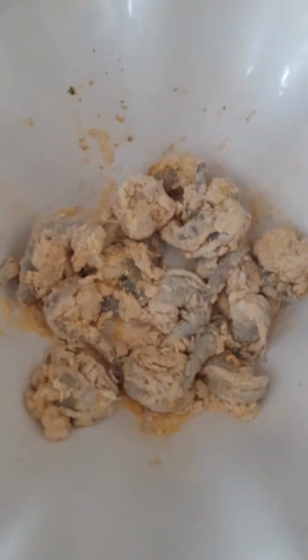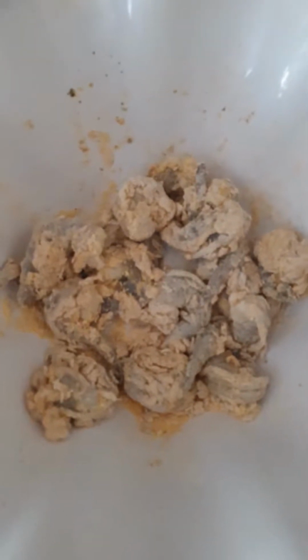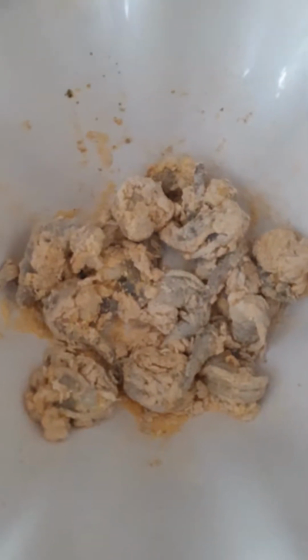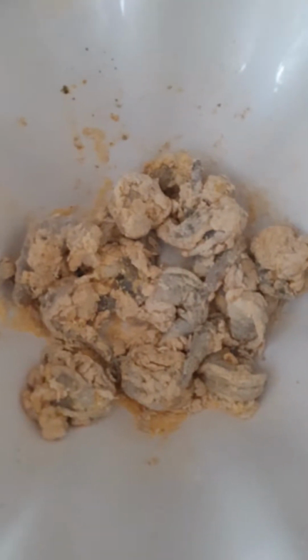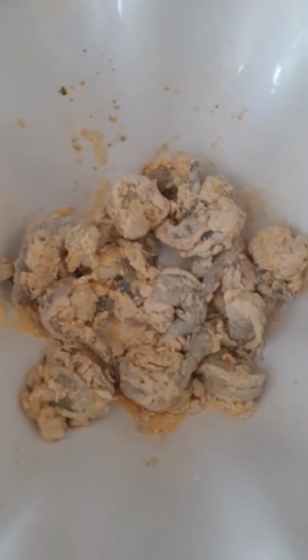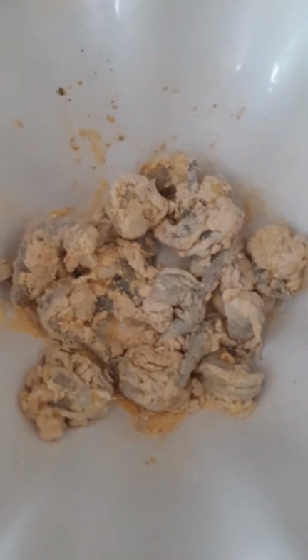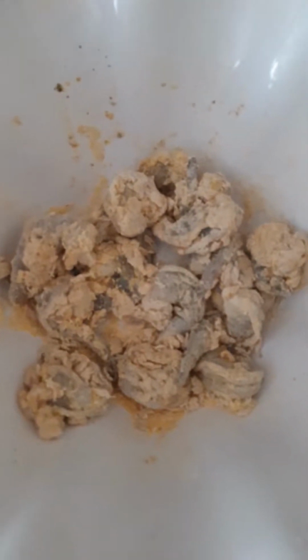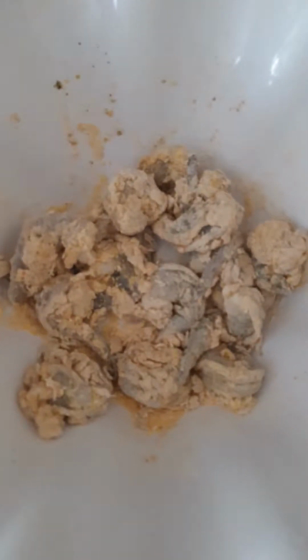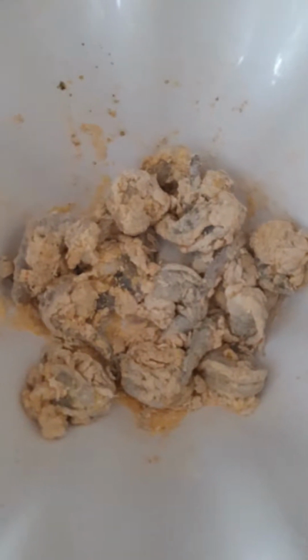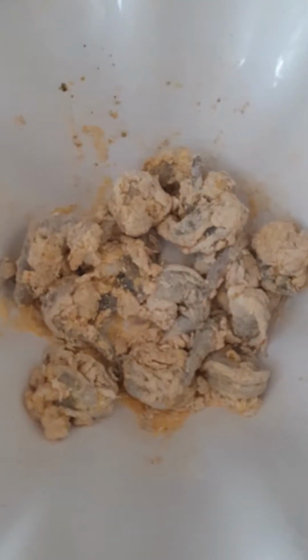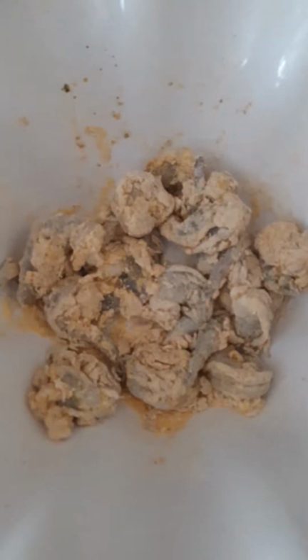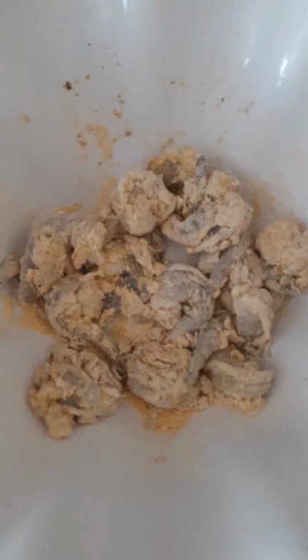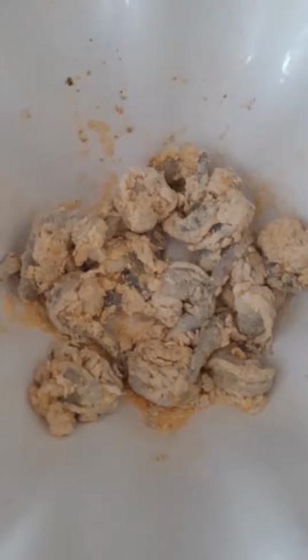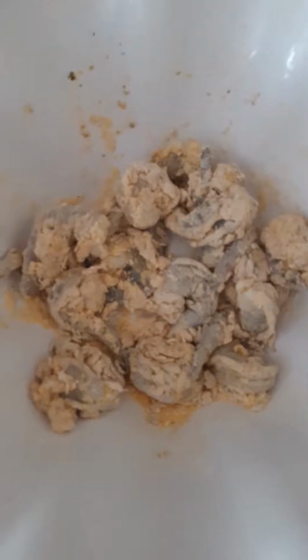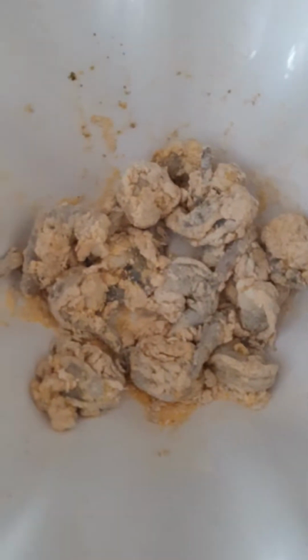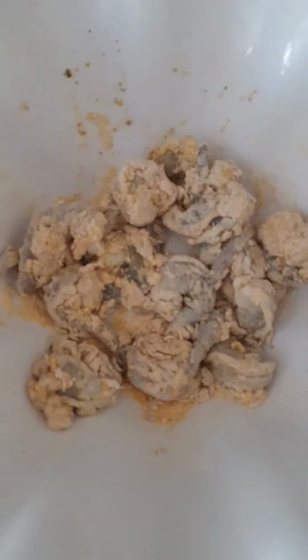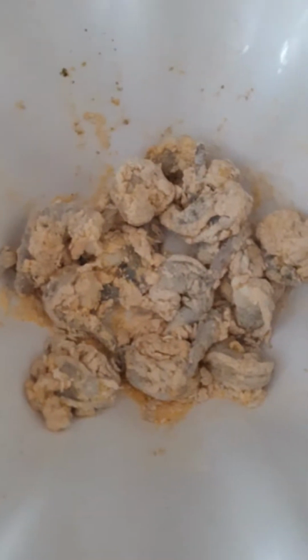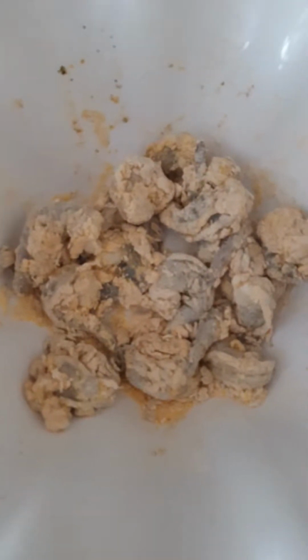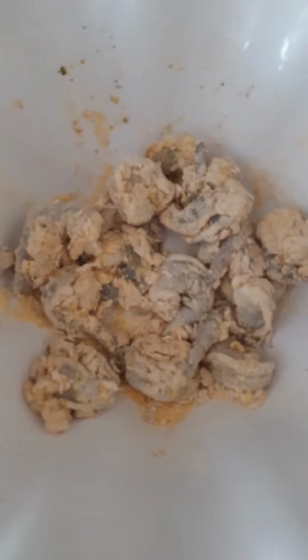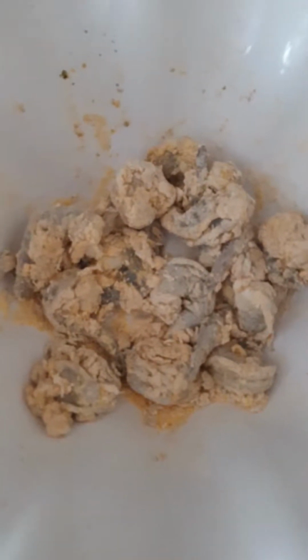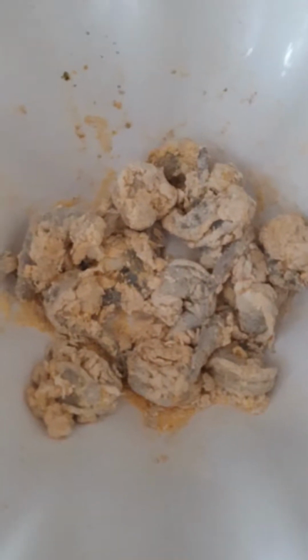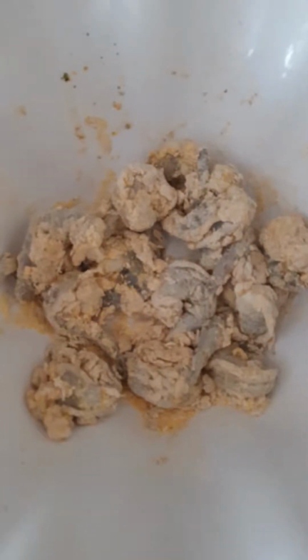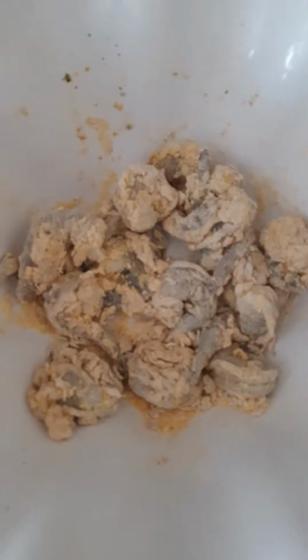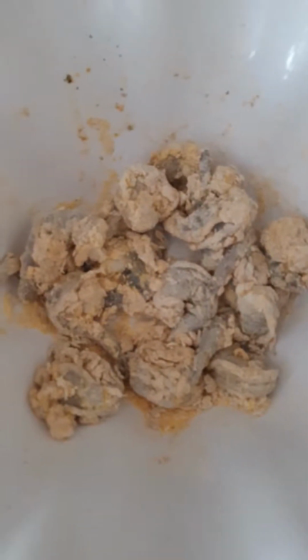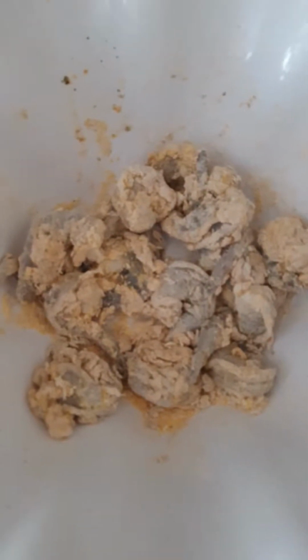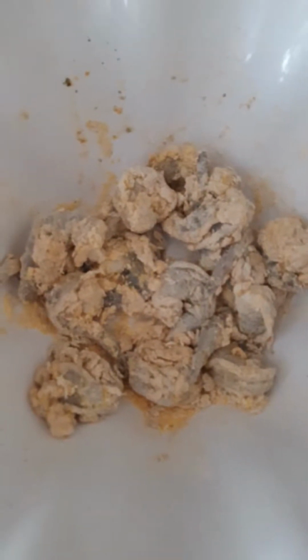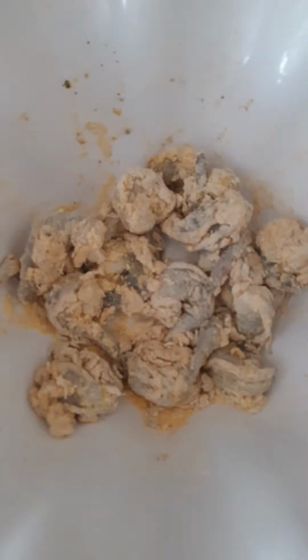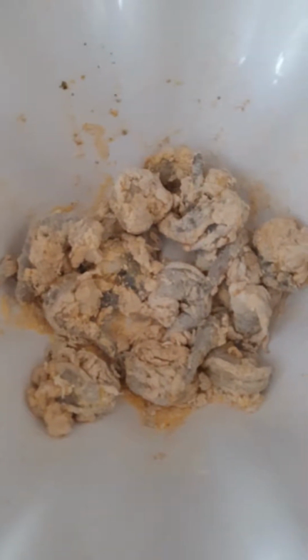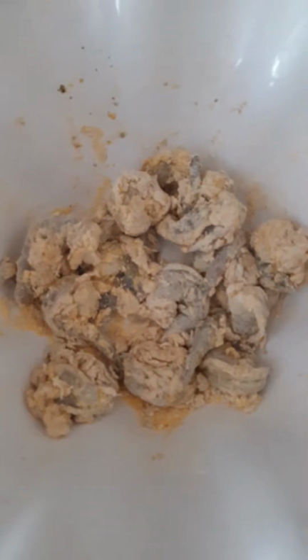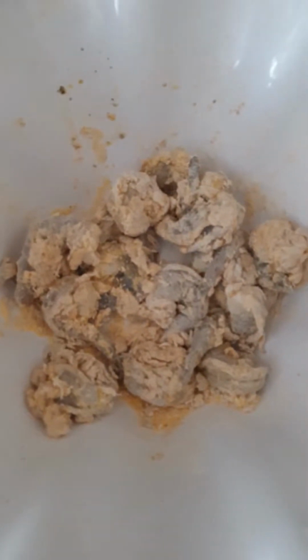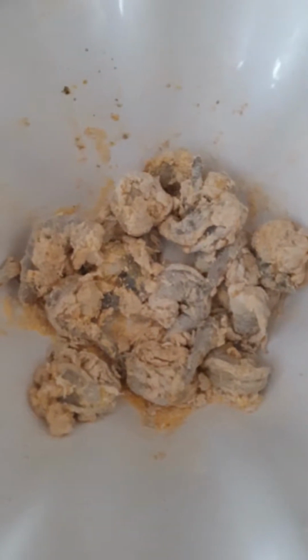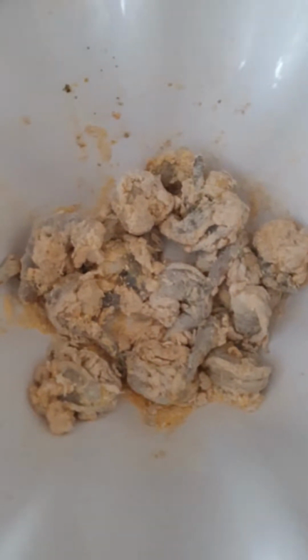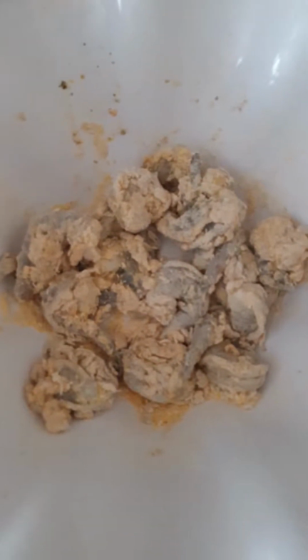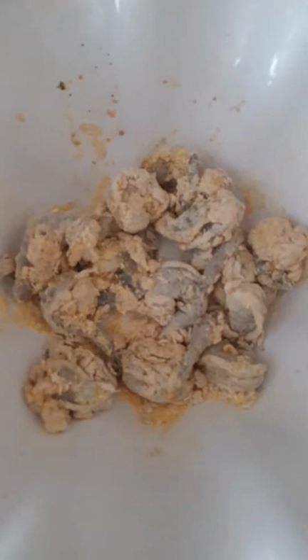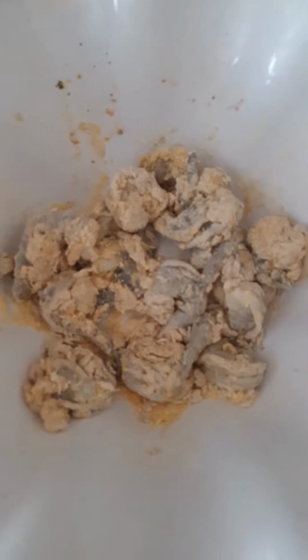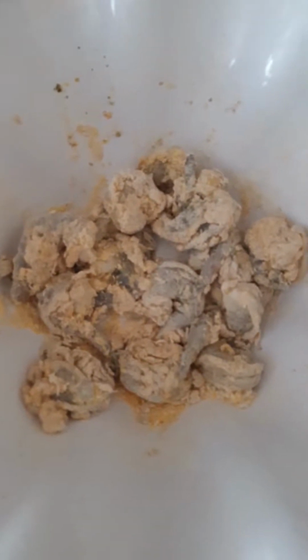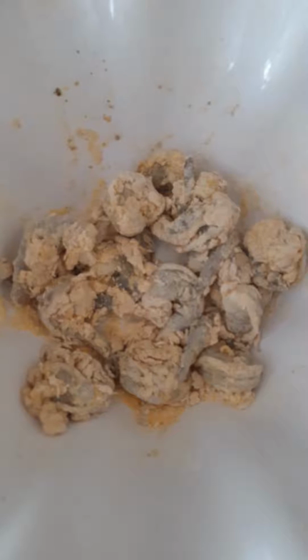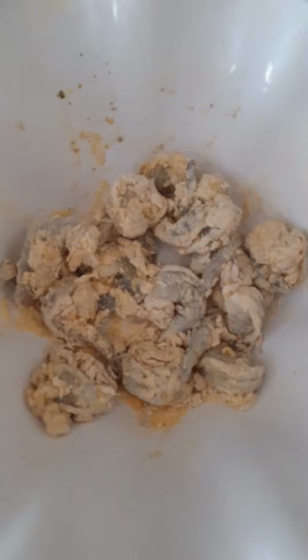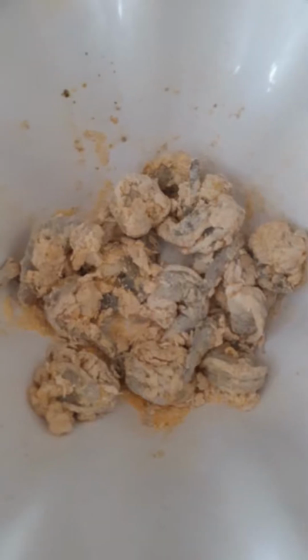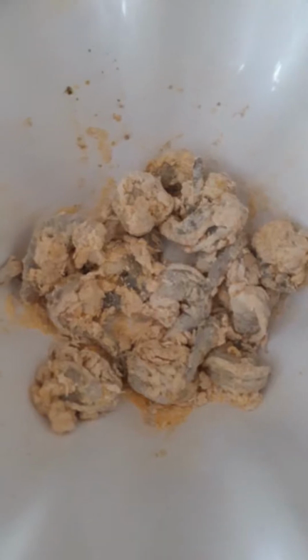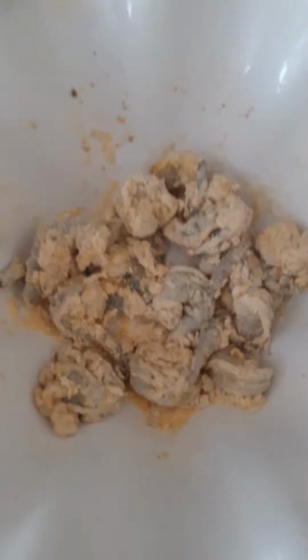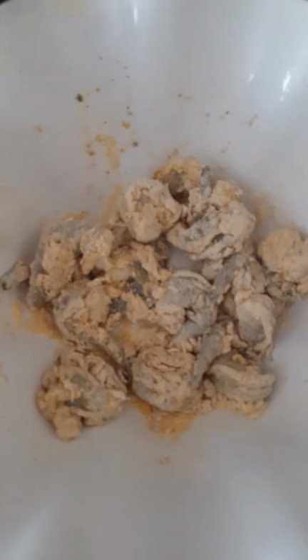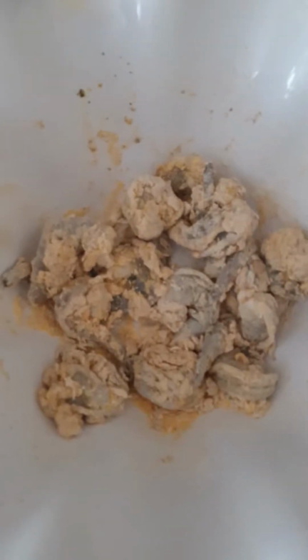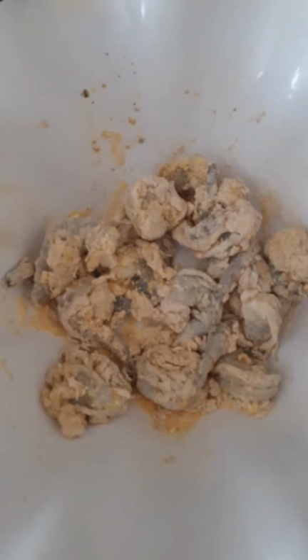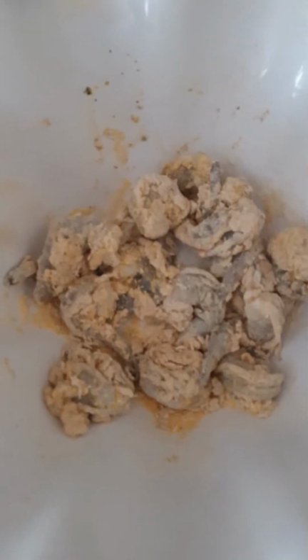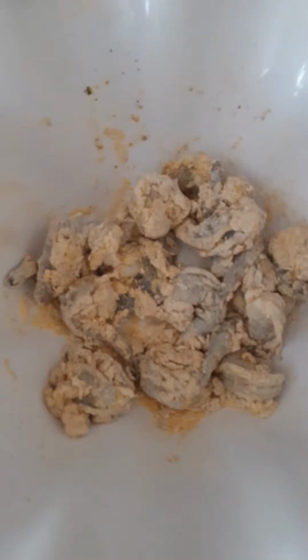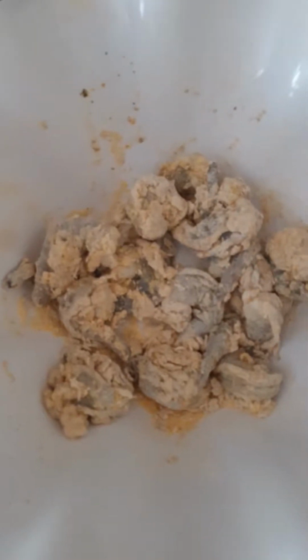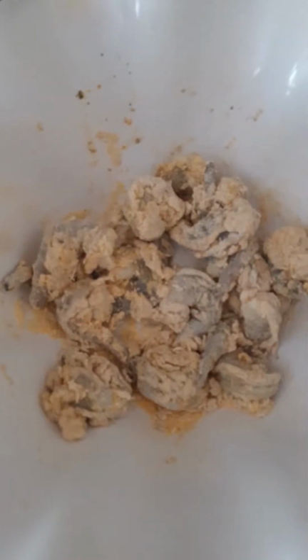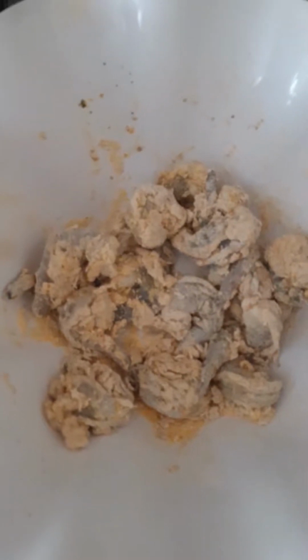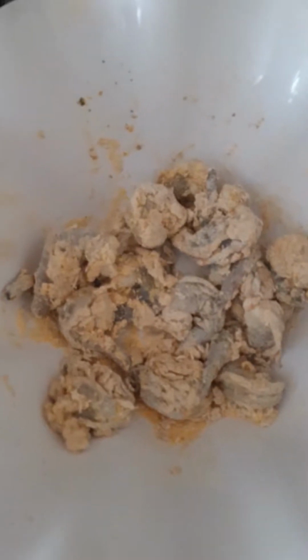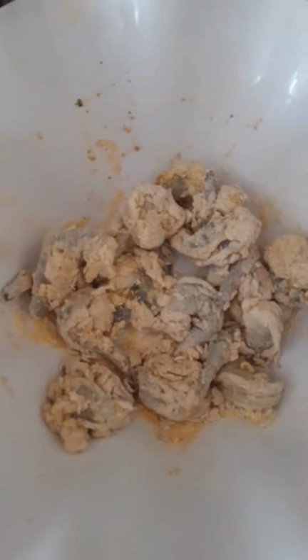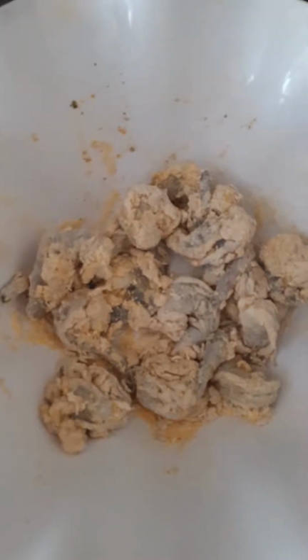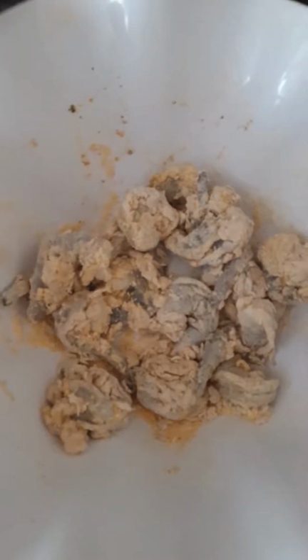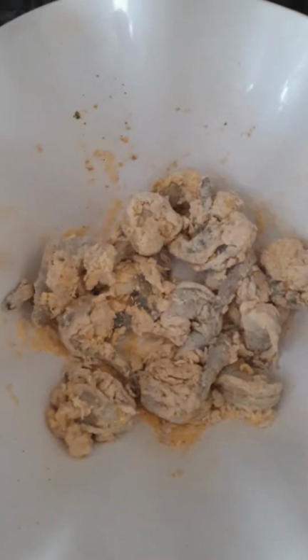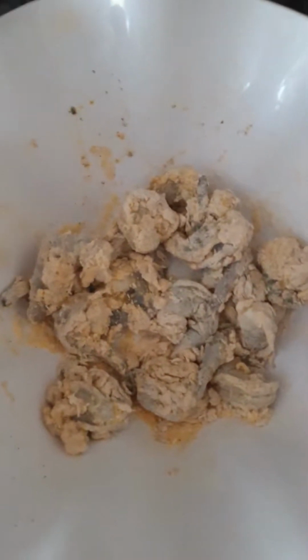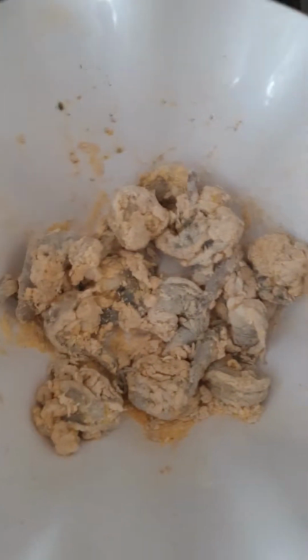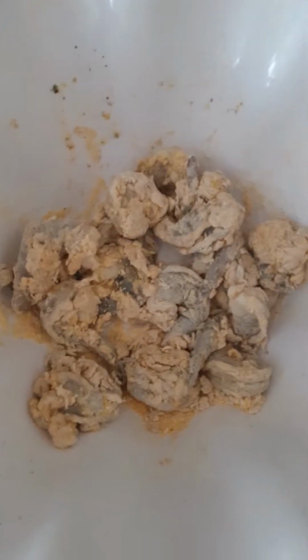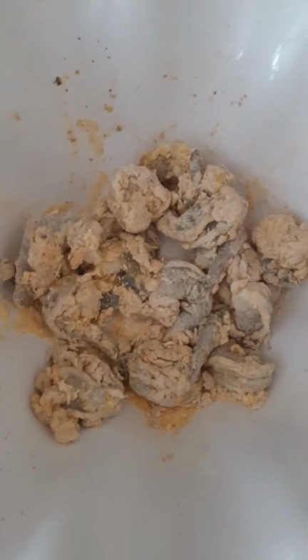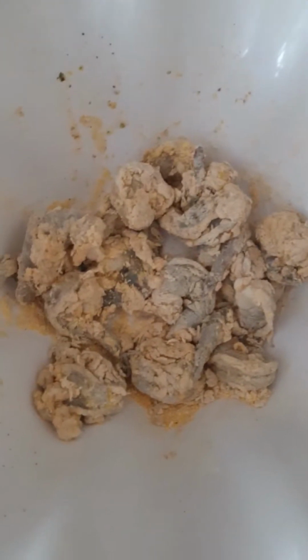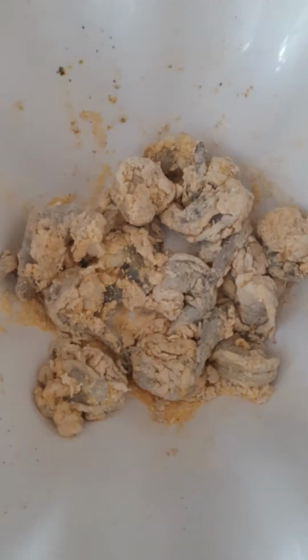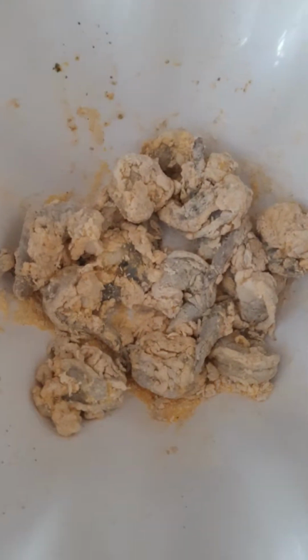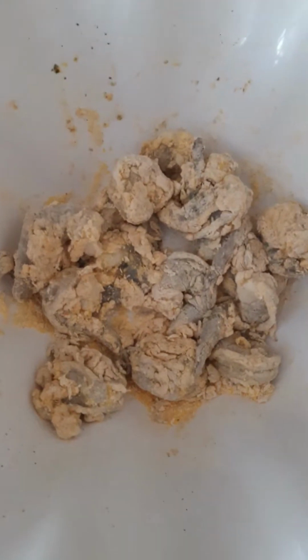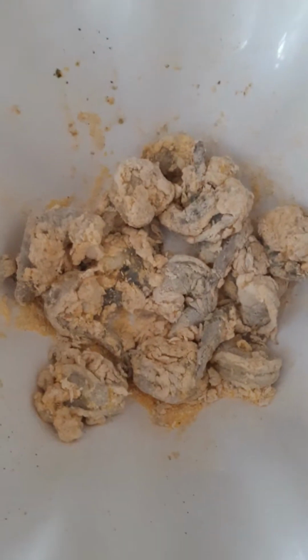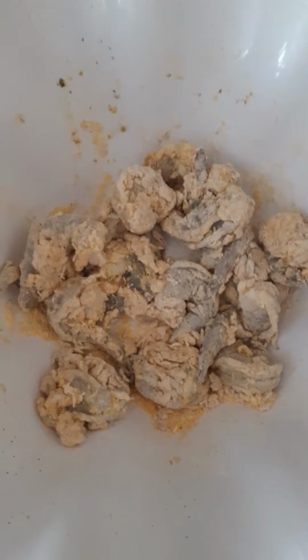Greetings YouTube, hi guys. I decided I wanted to make Creole shrimp, fried shrimp, and baked macaroni.